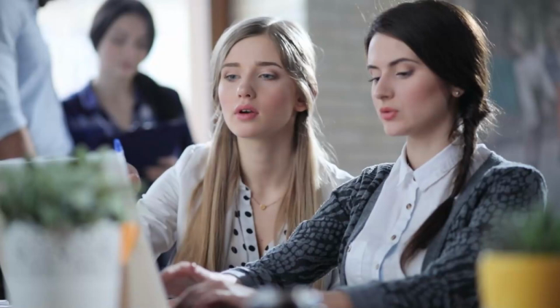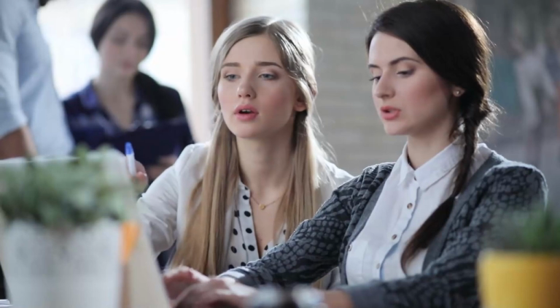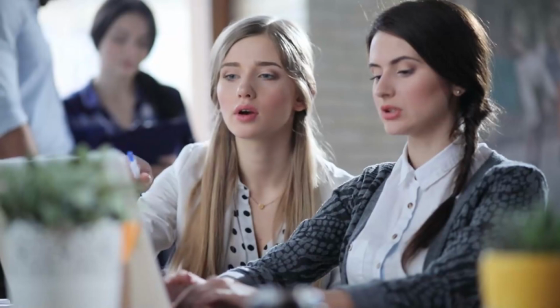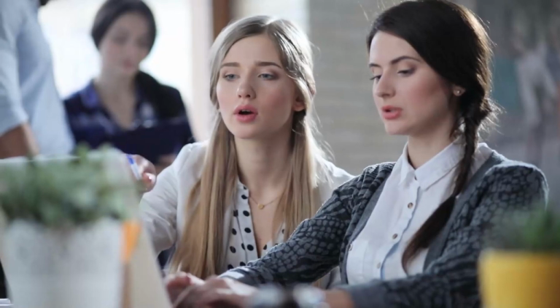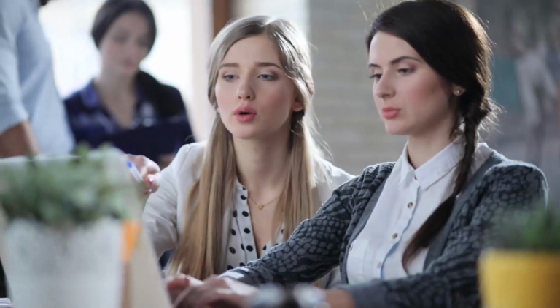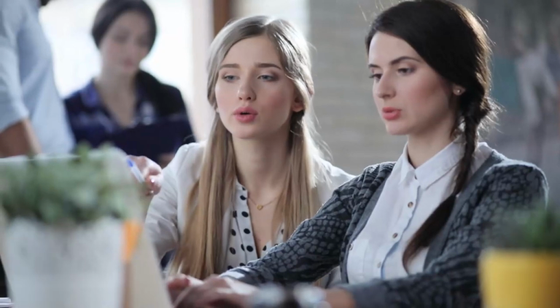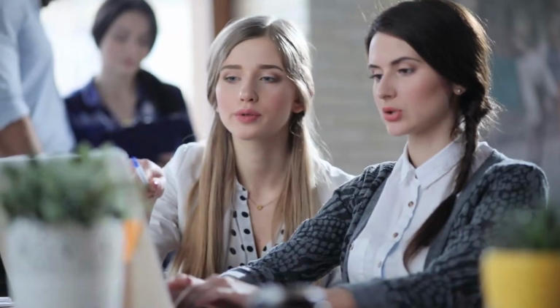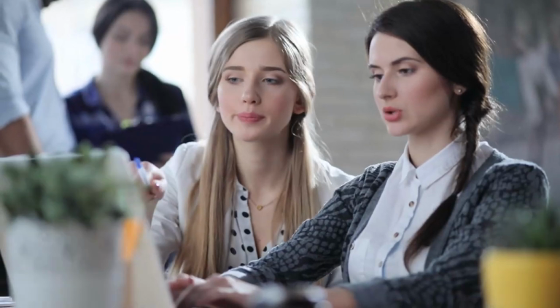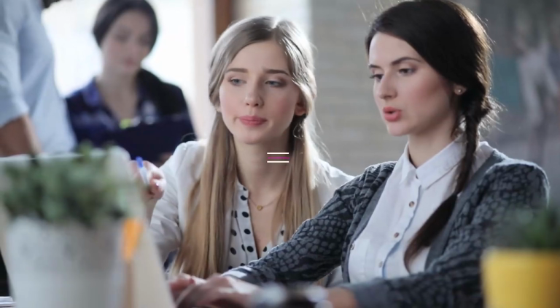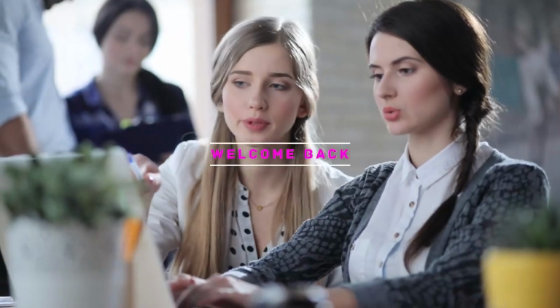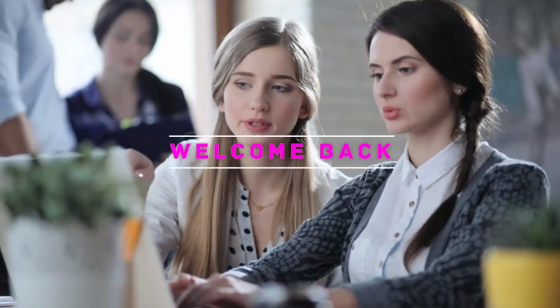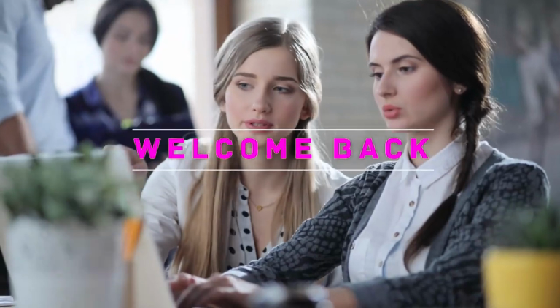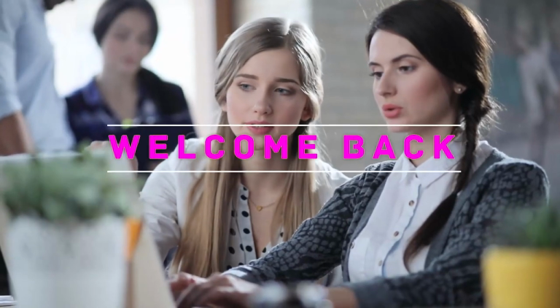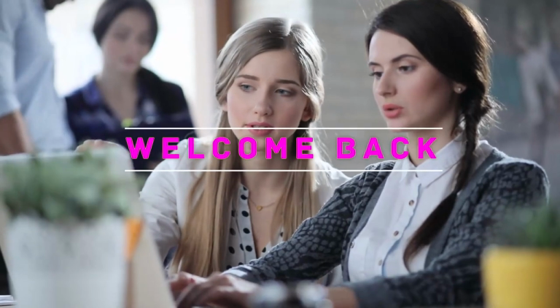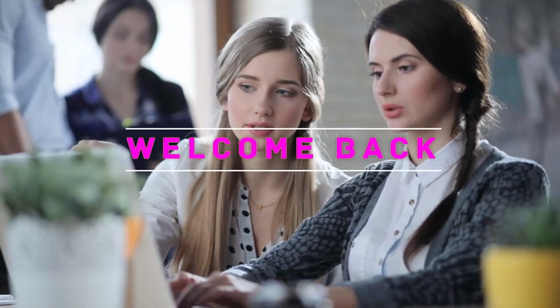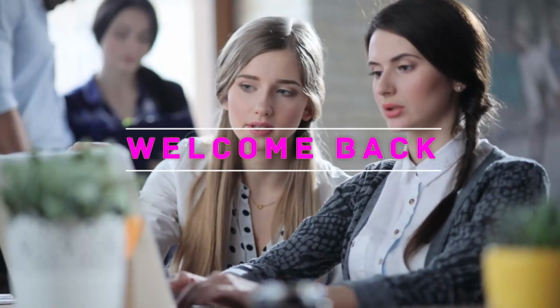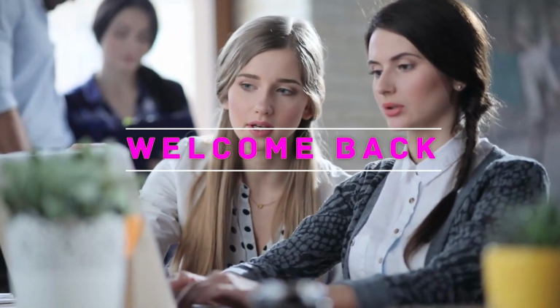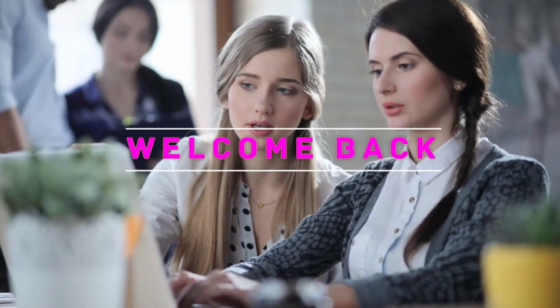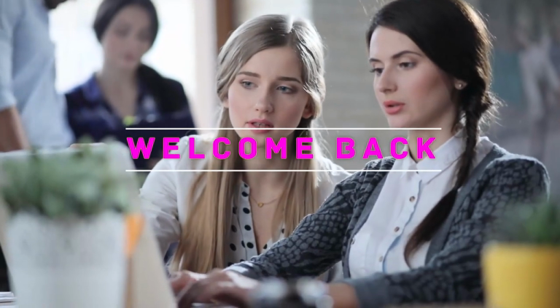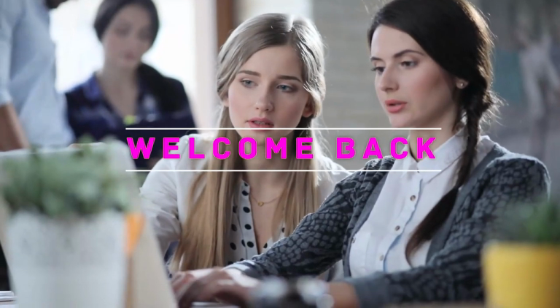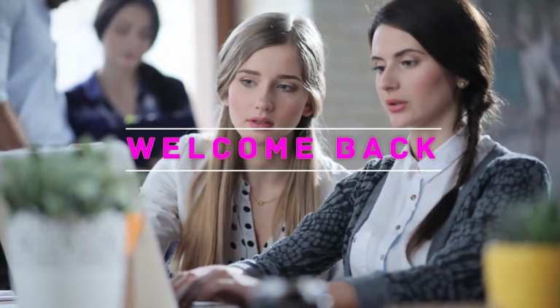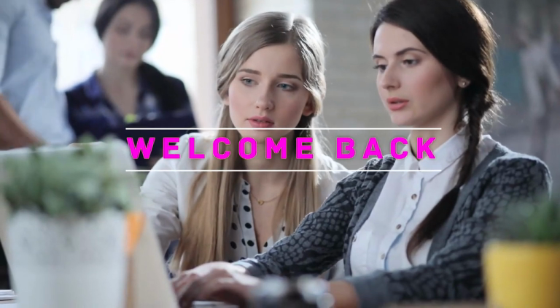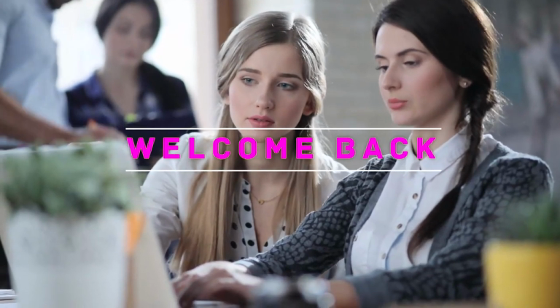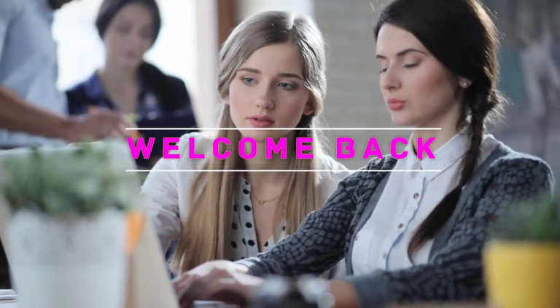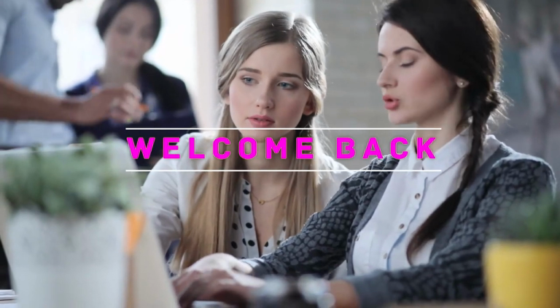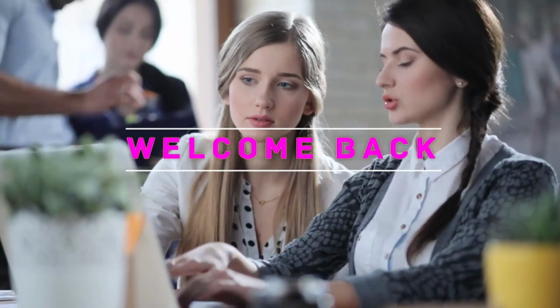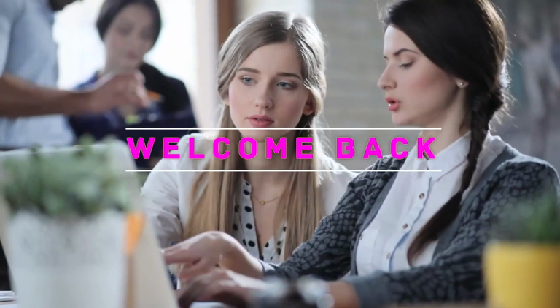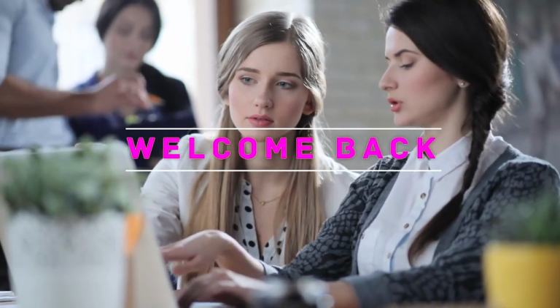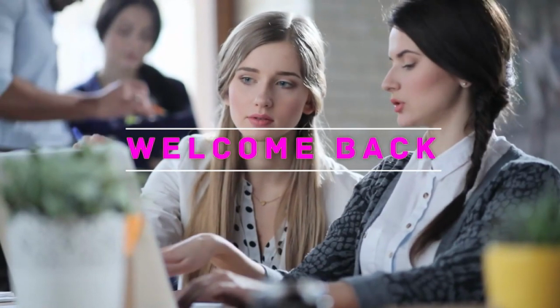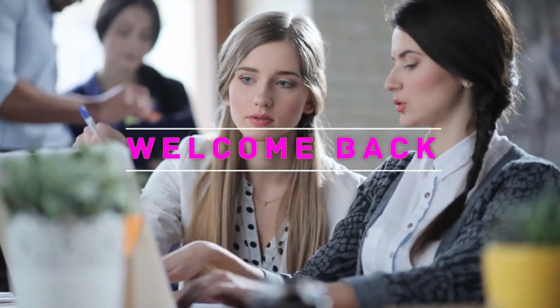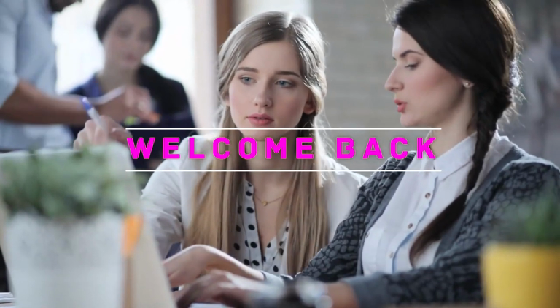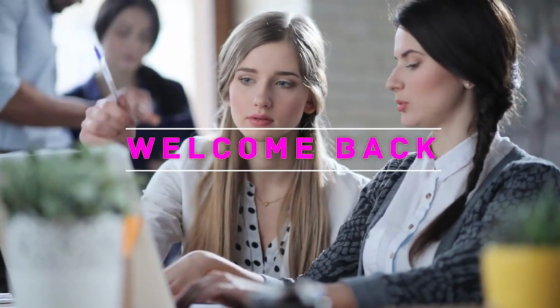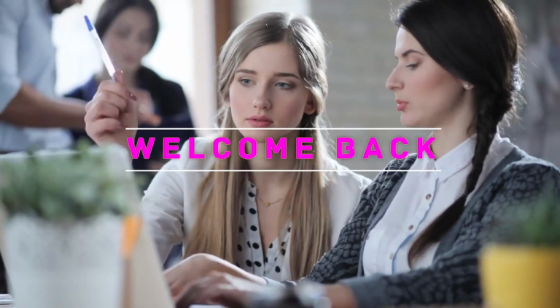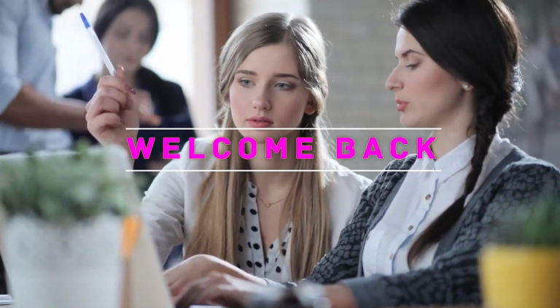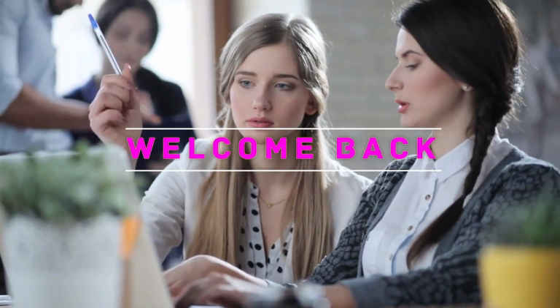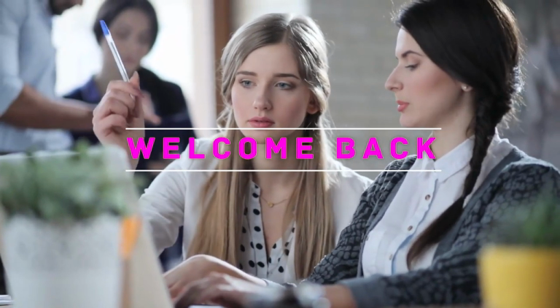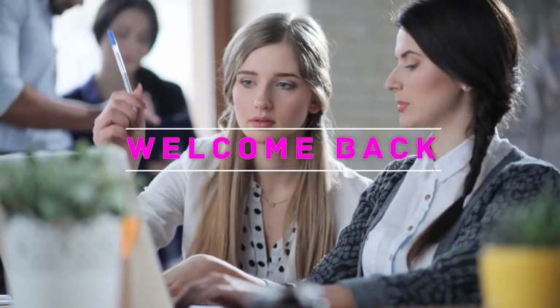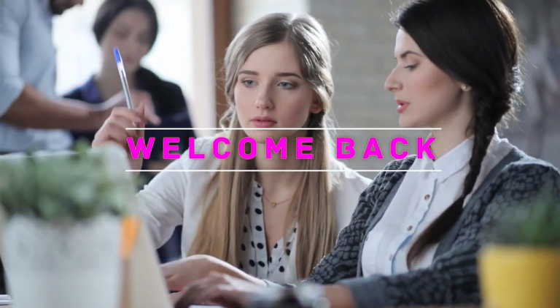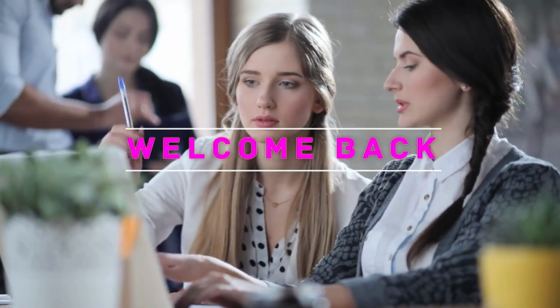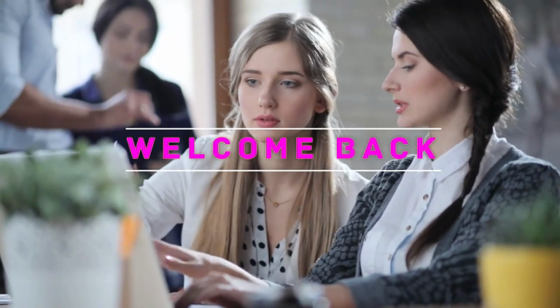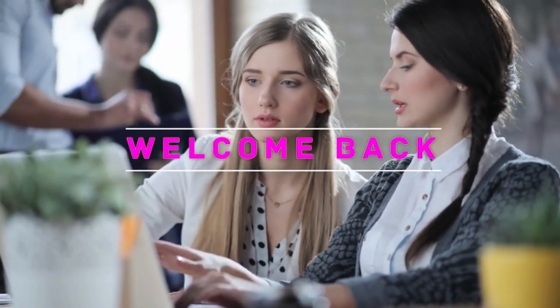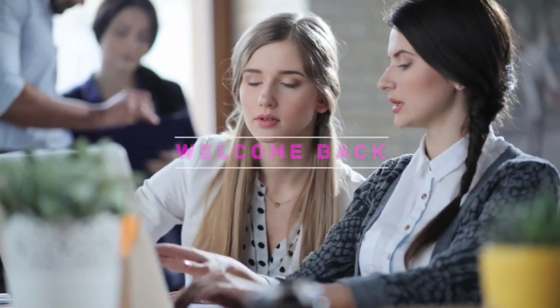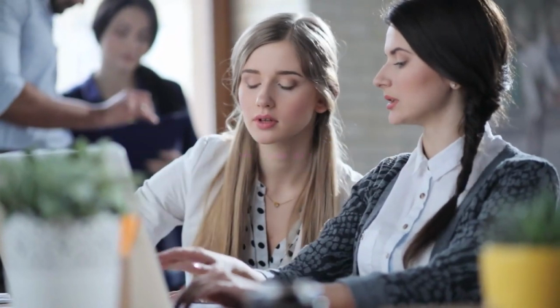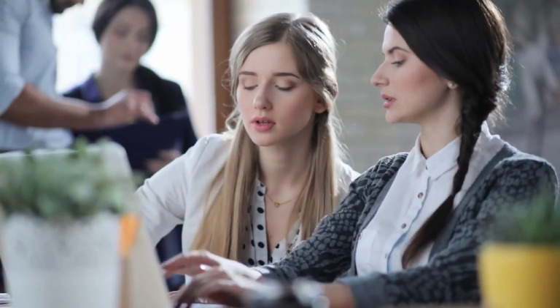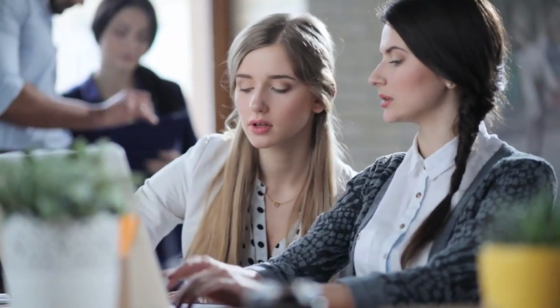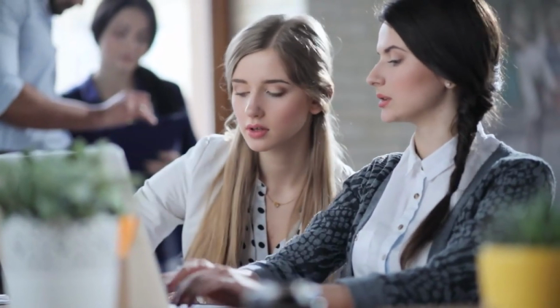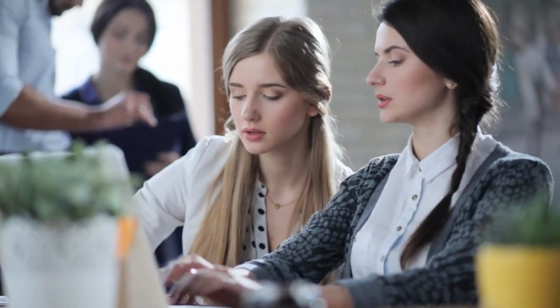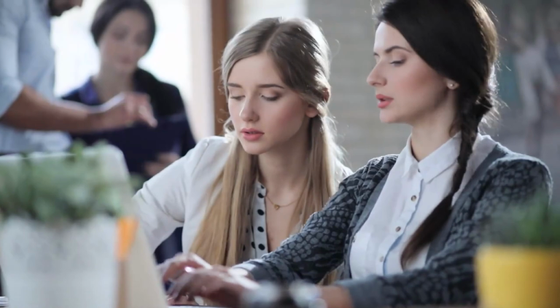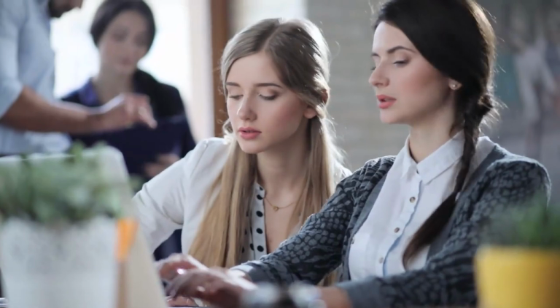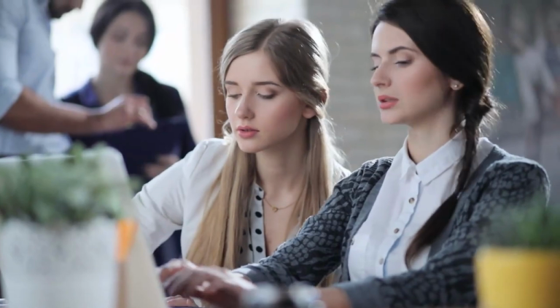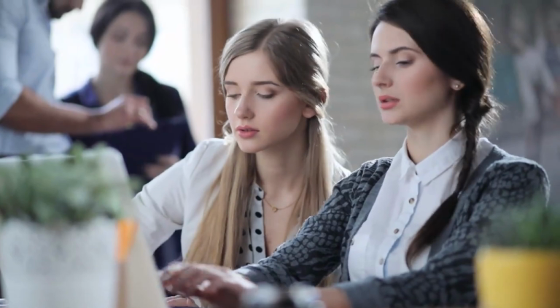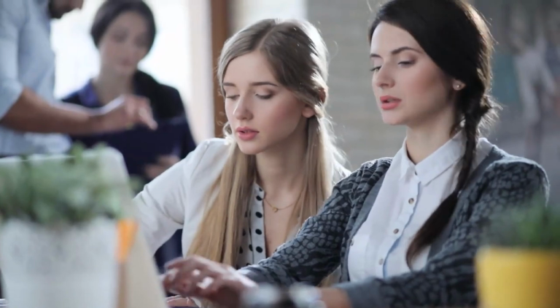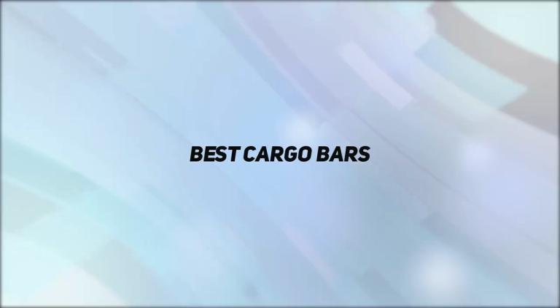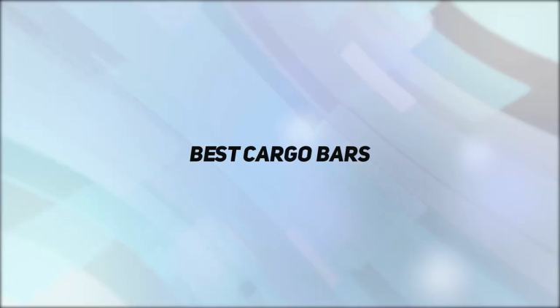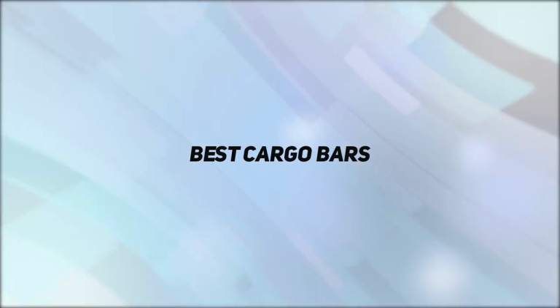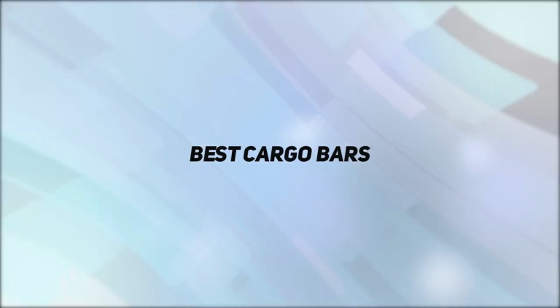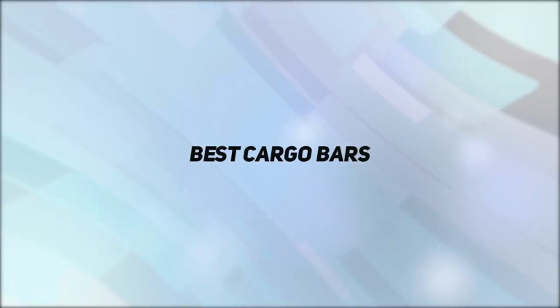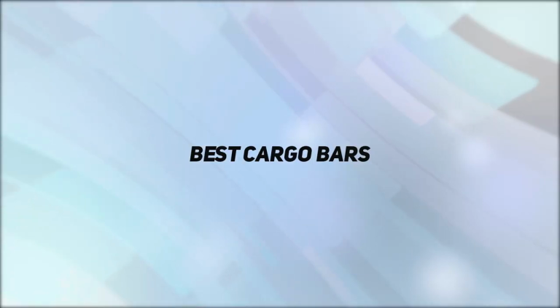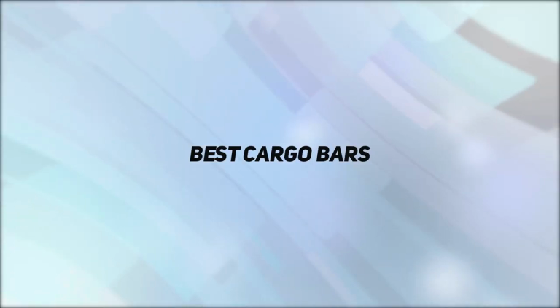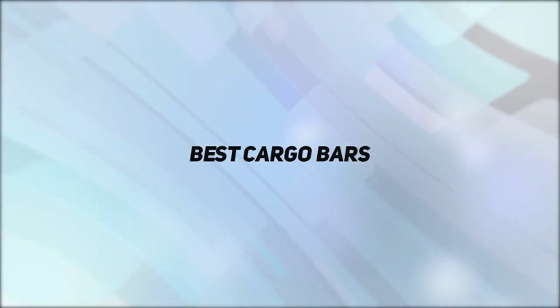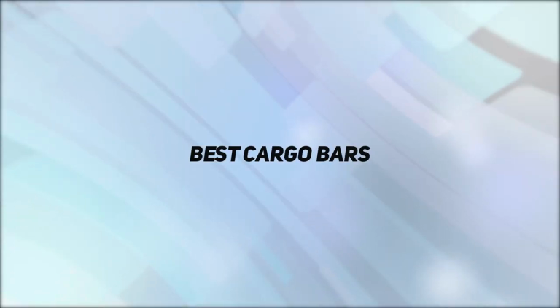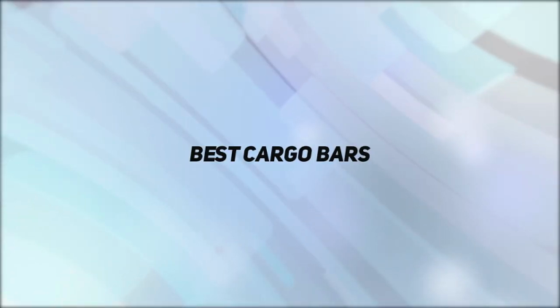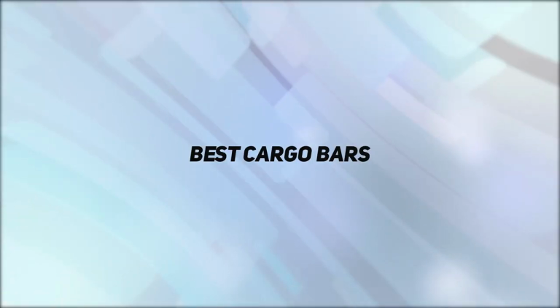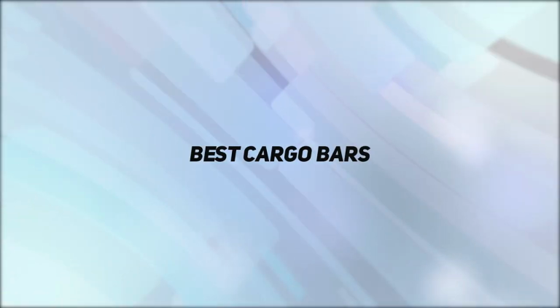Hey, welcome back to my channel. In this video, I'm gonna talk about the Top 5 Best Cargo Bars.